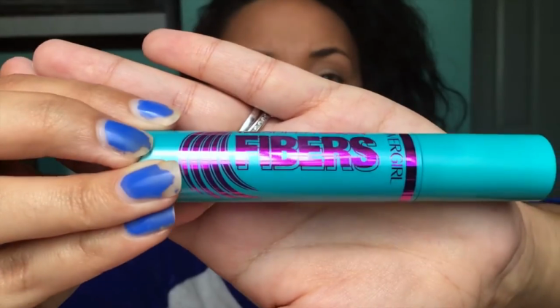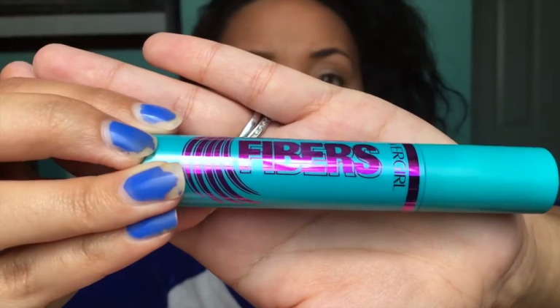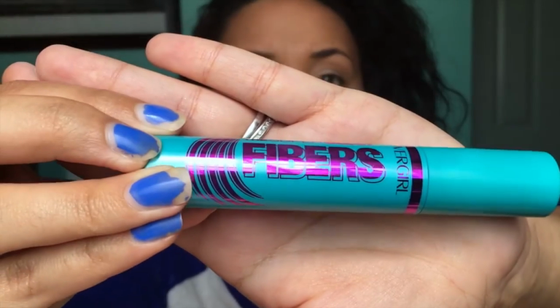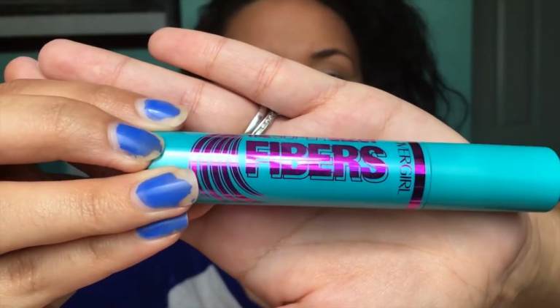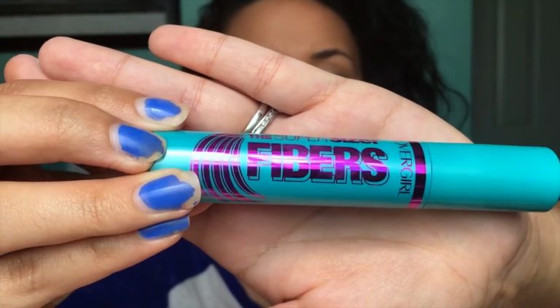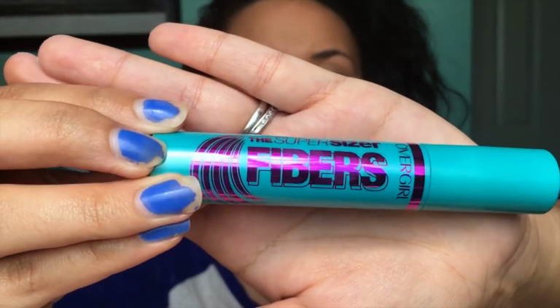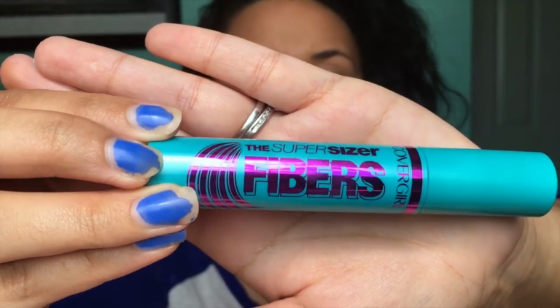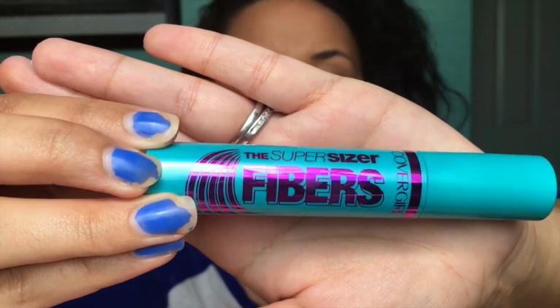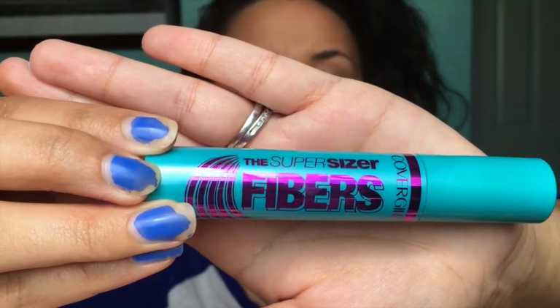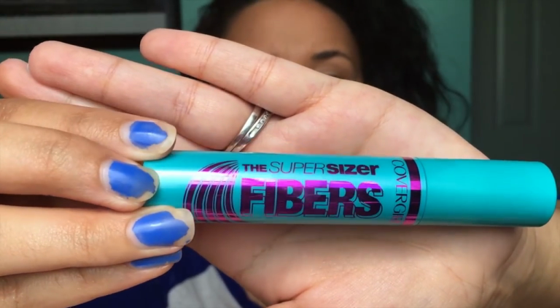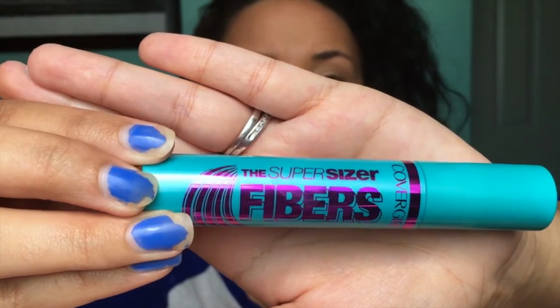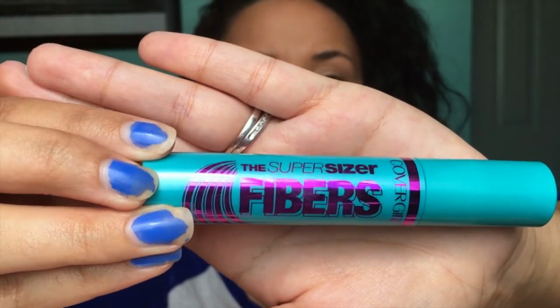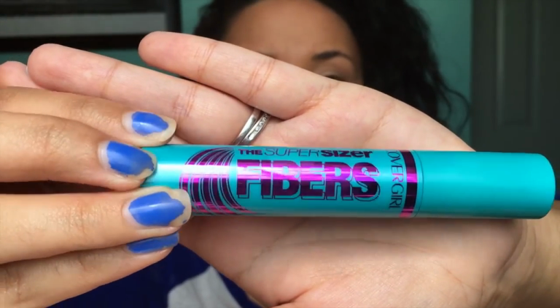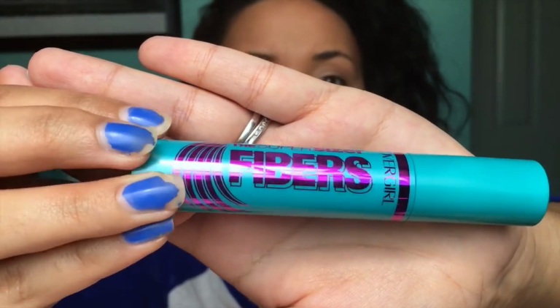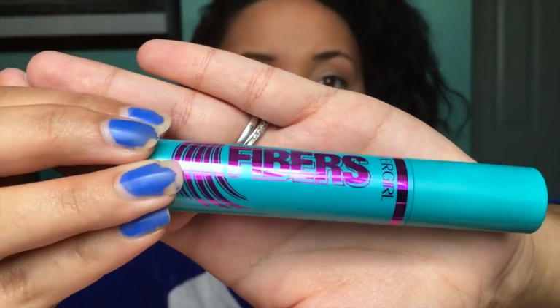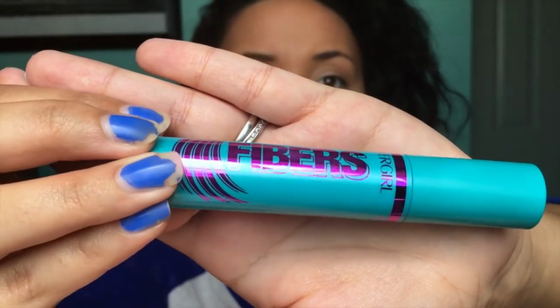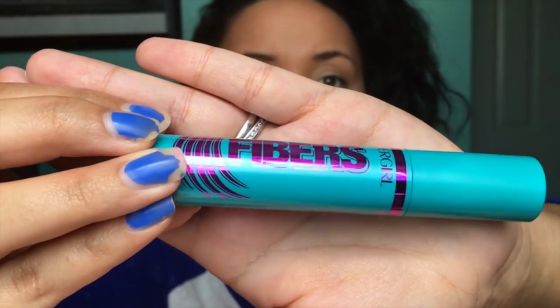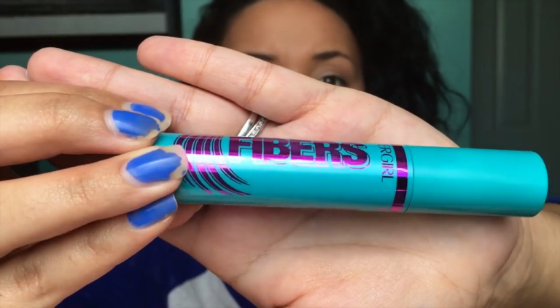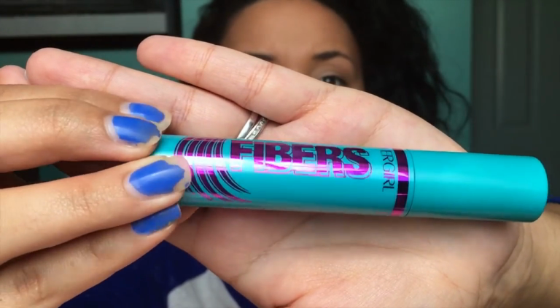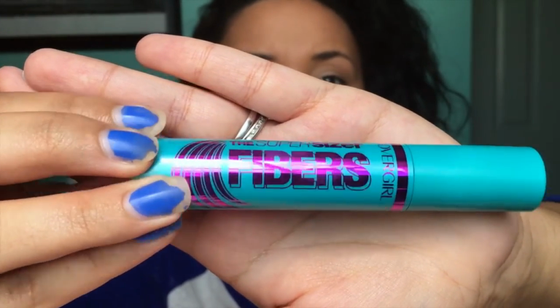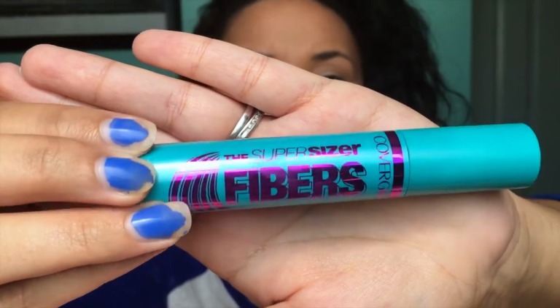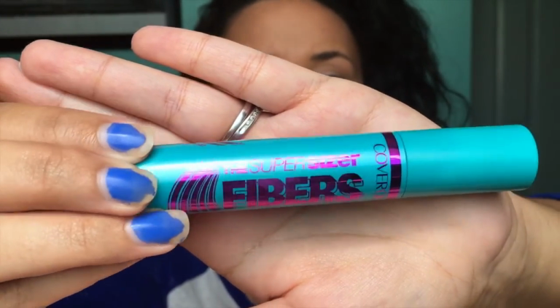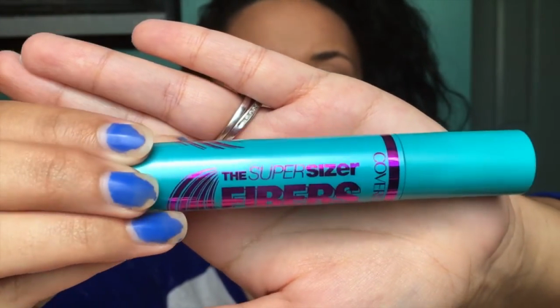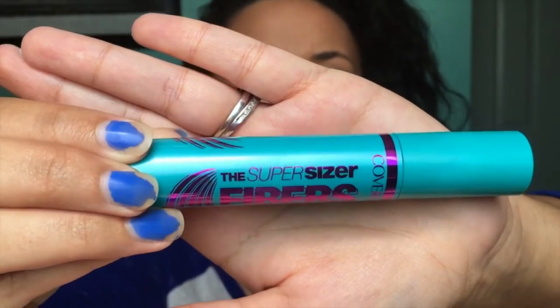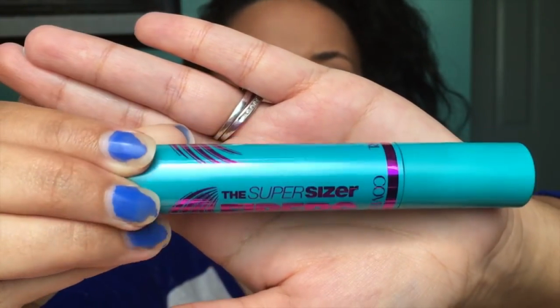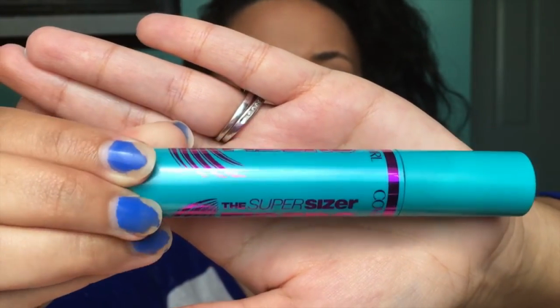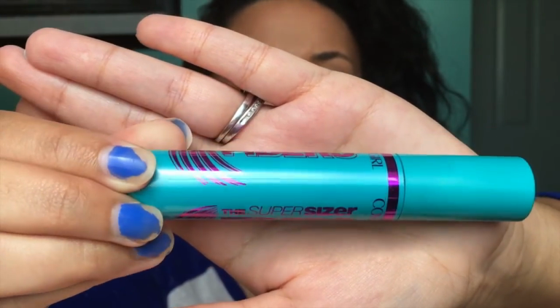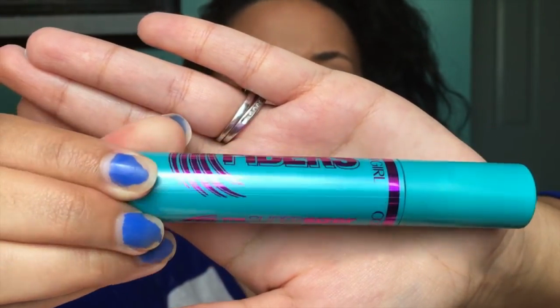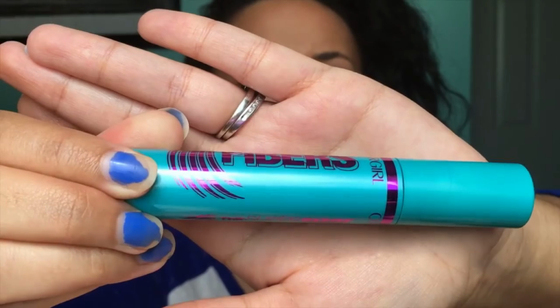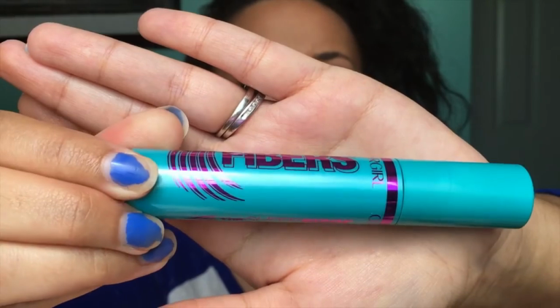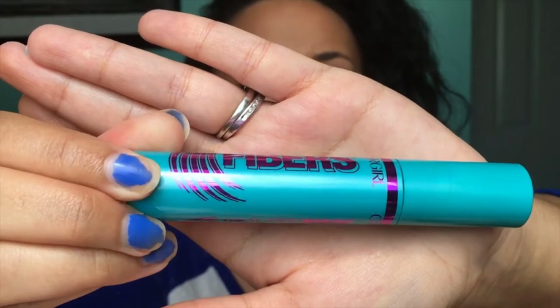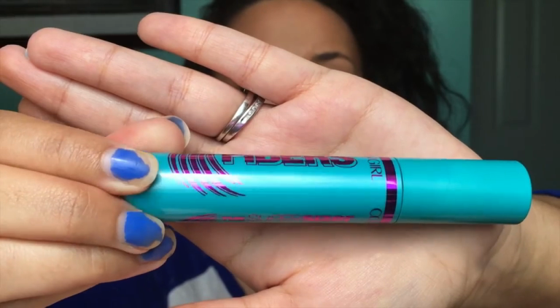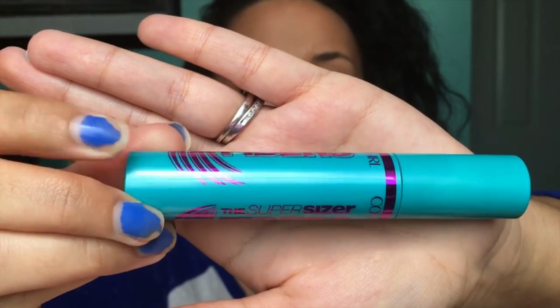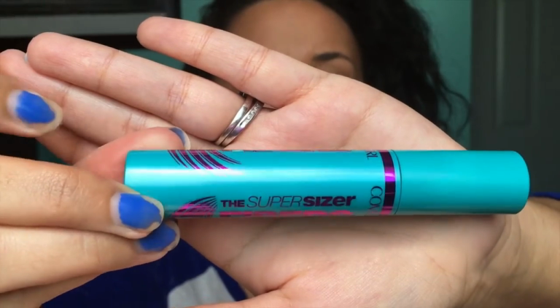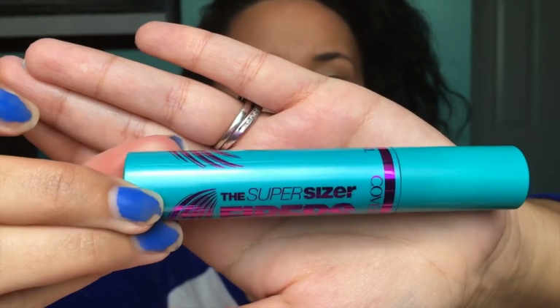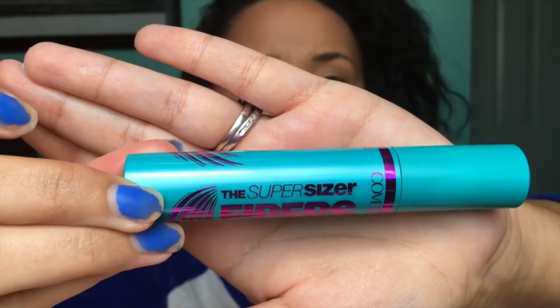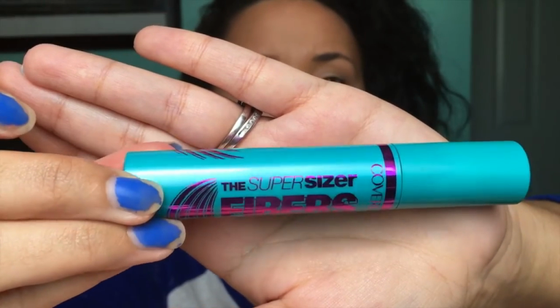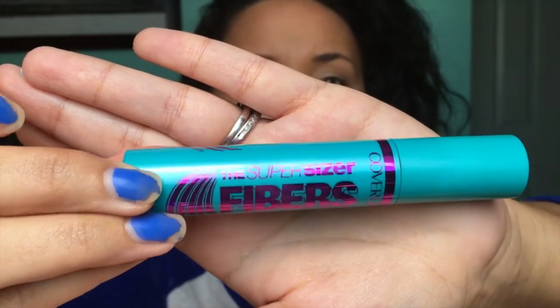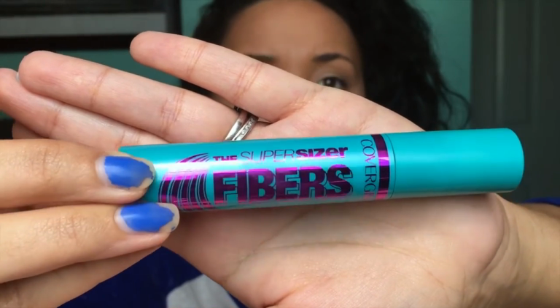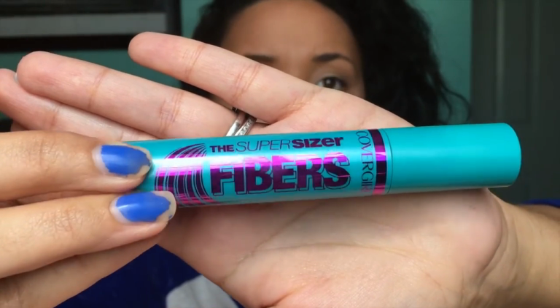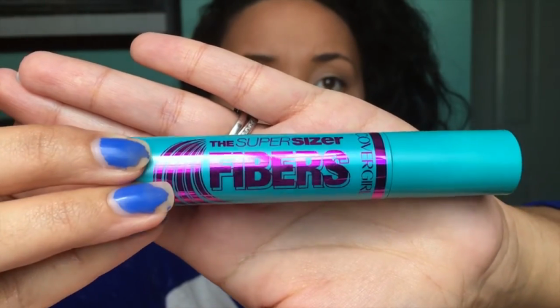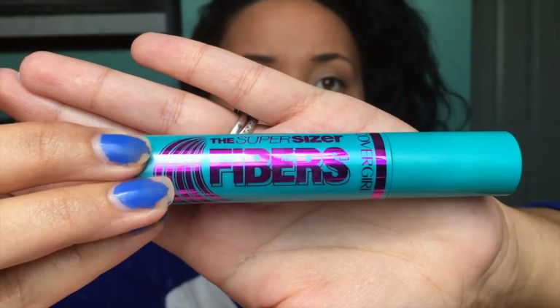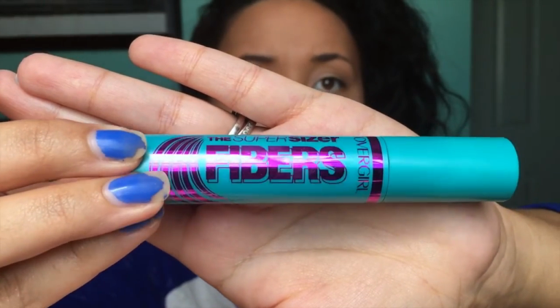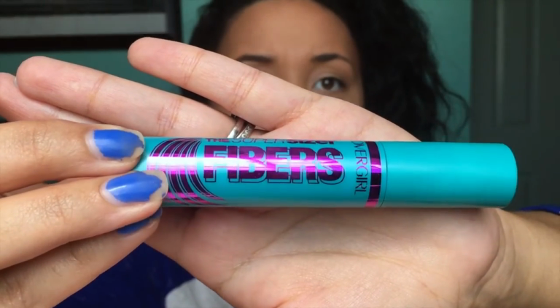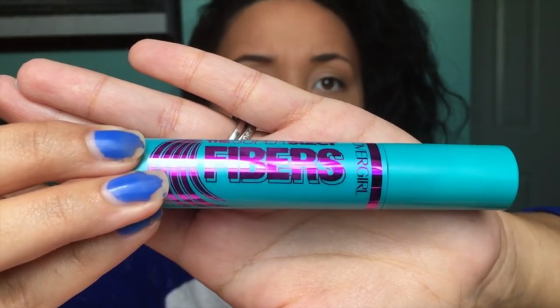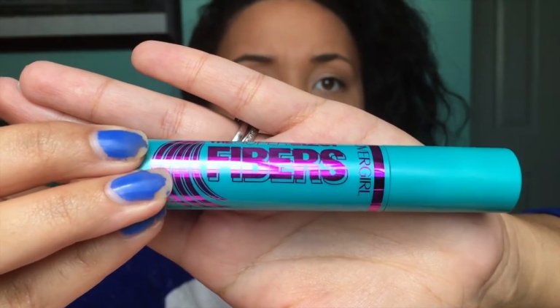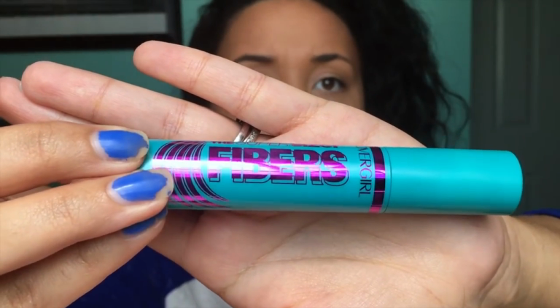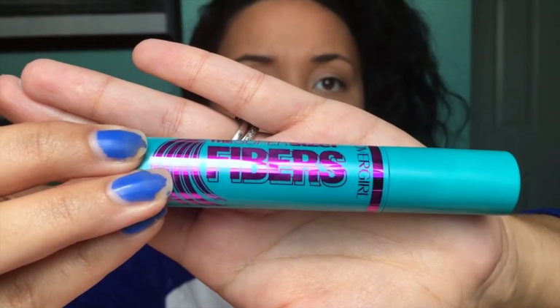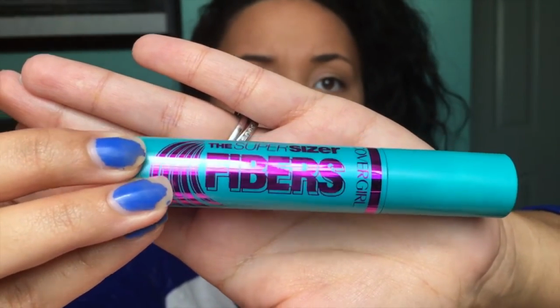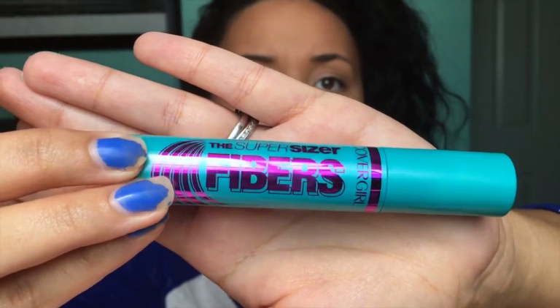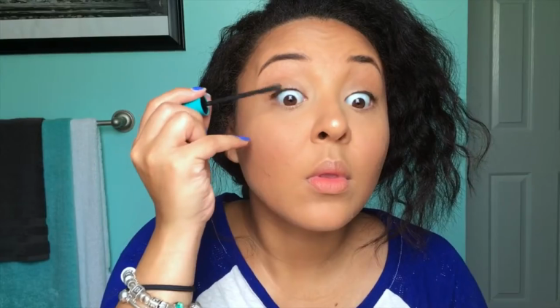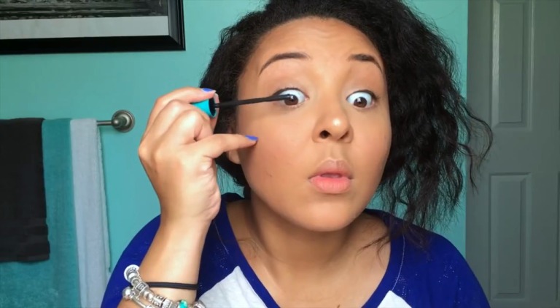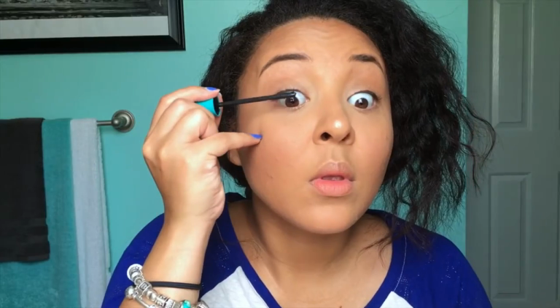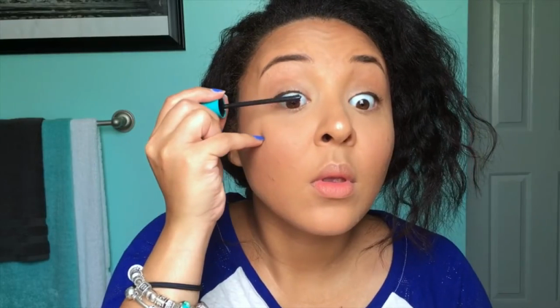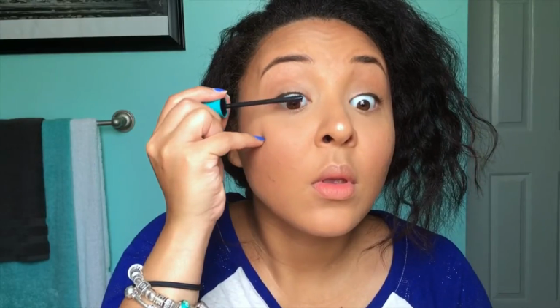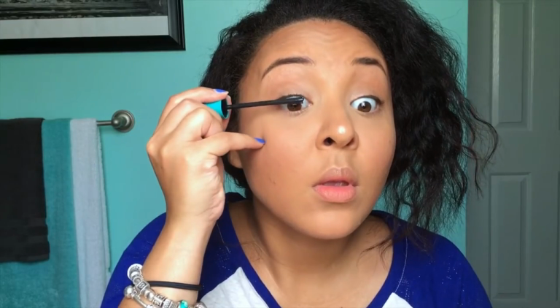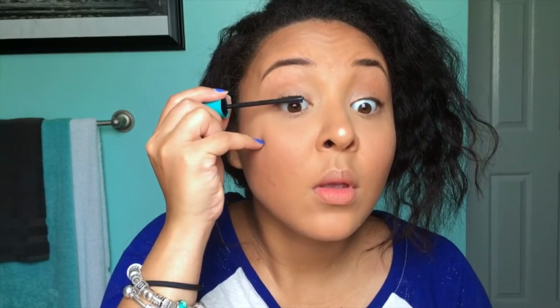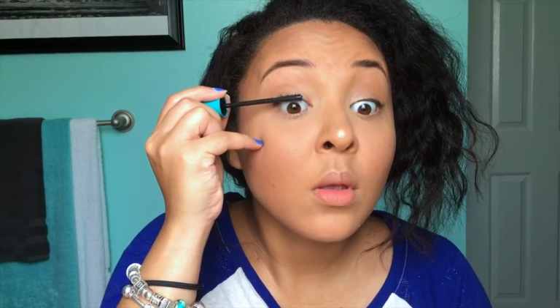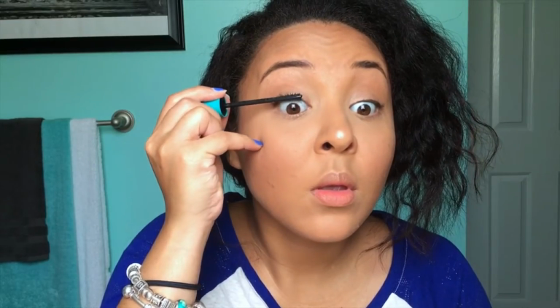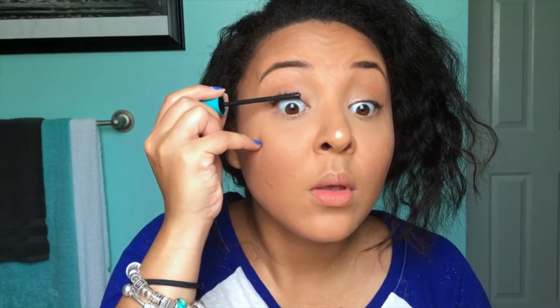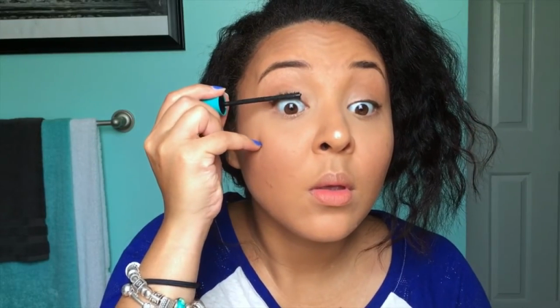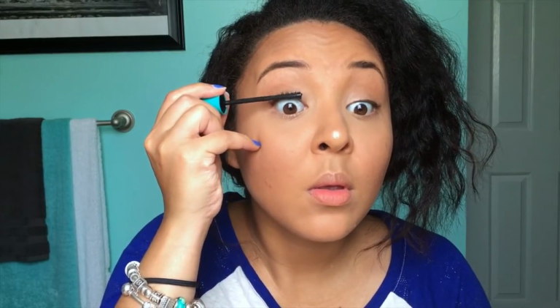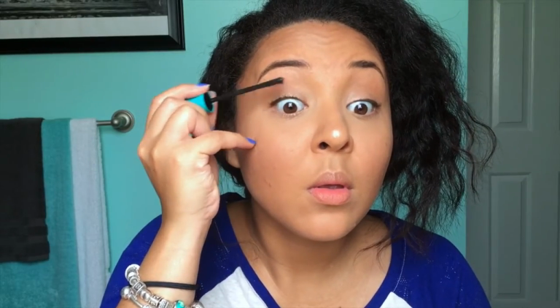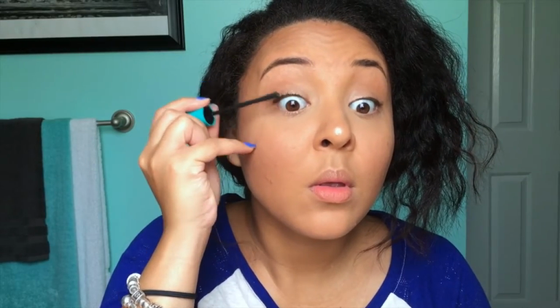Going in with my new favorite Super Sizer Fibers Mascara by CoverGirl — I'm just going to give my lashes a couple of coats.